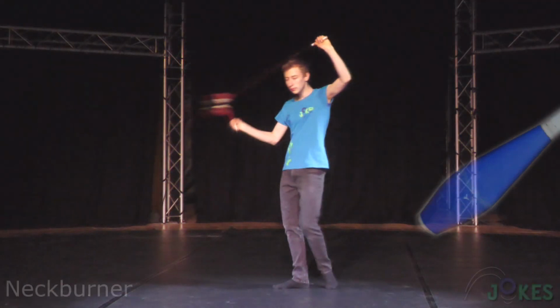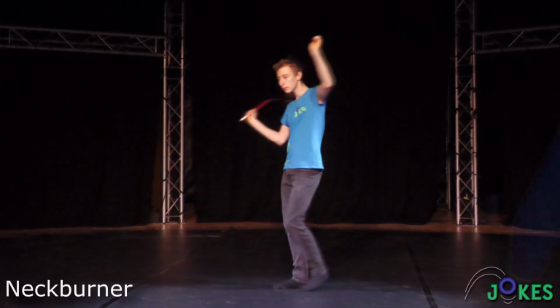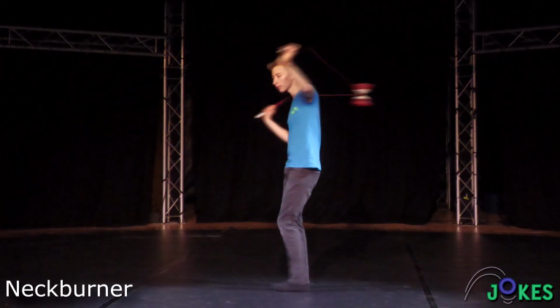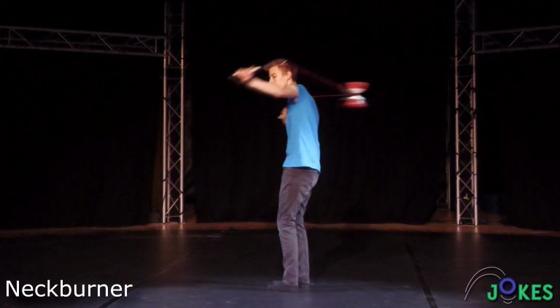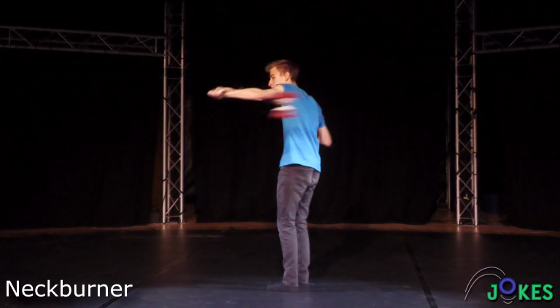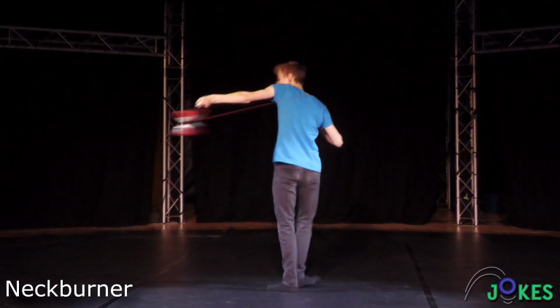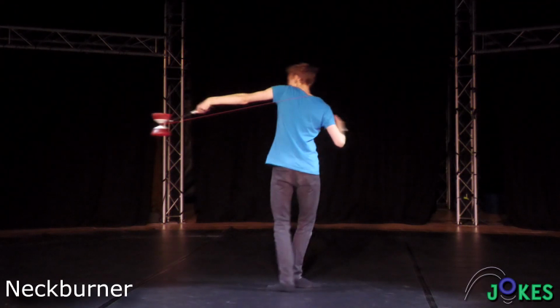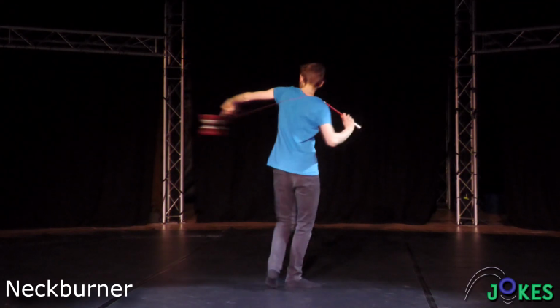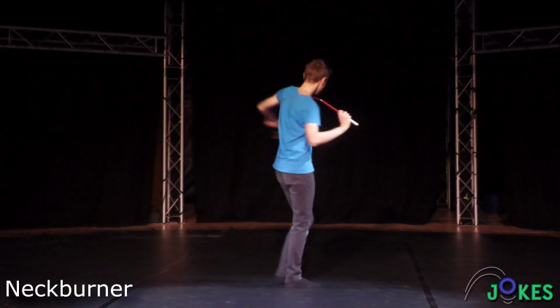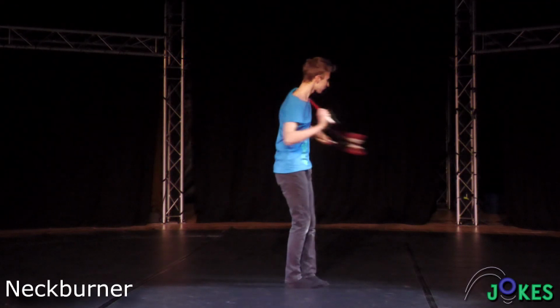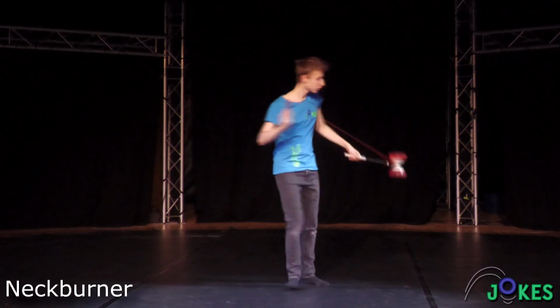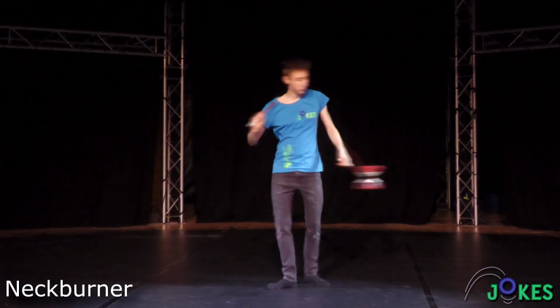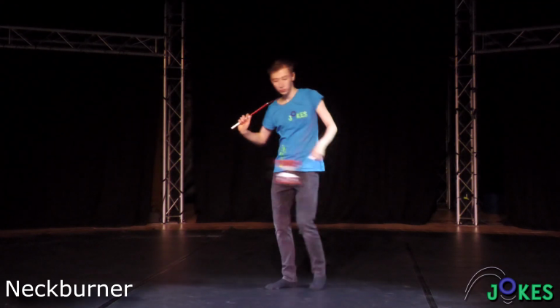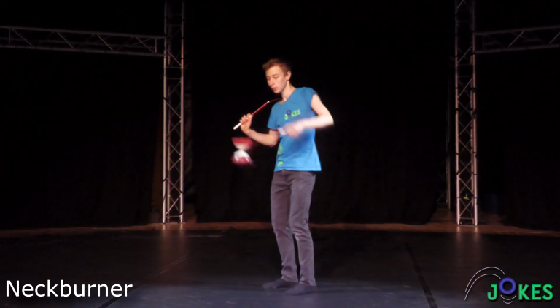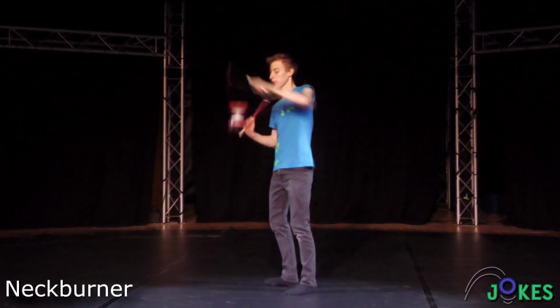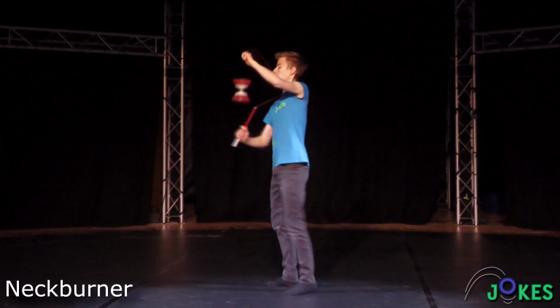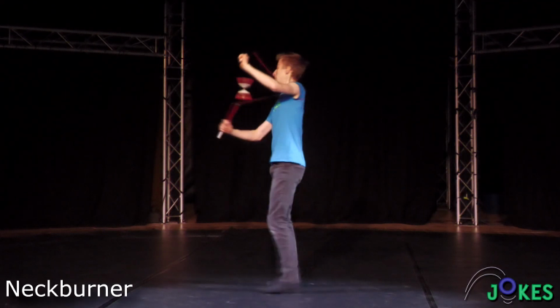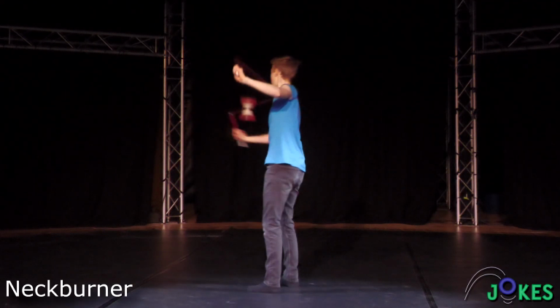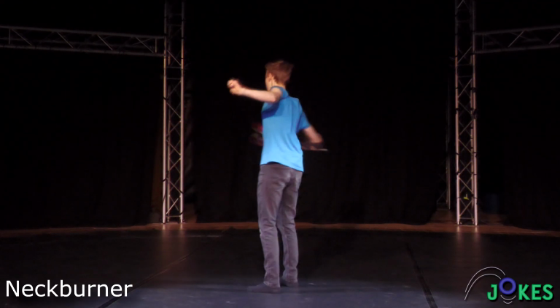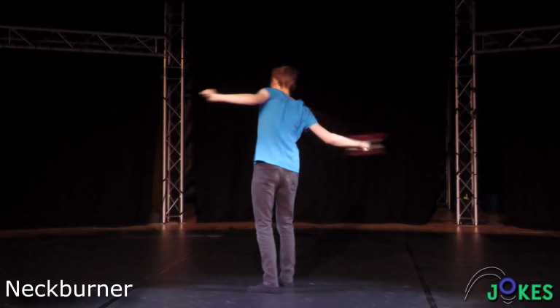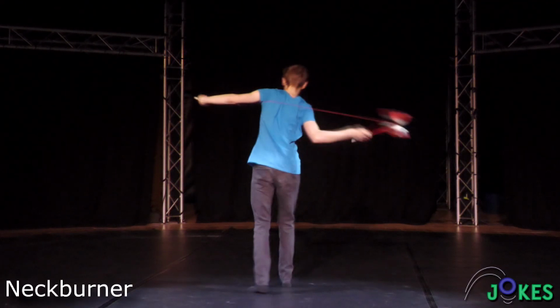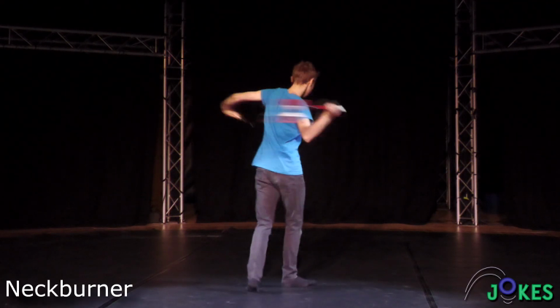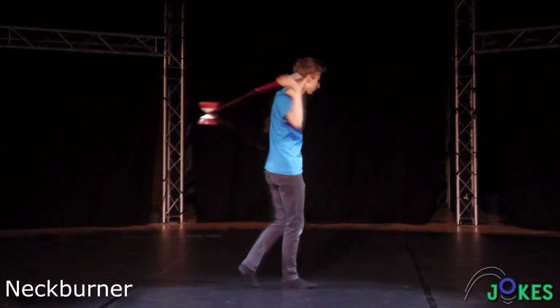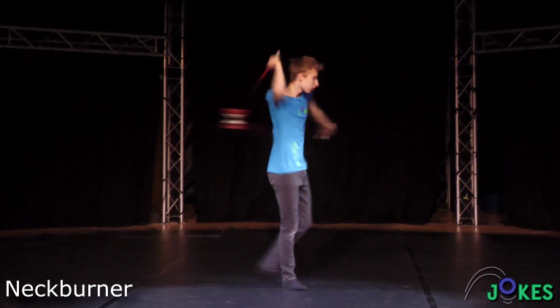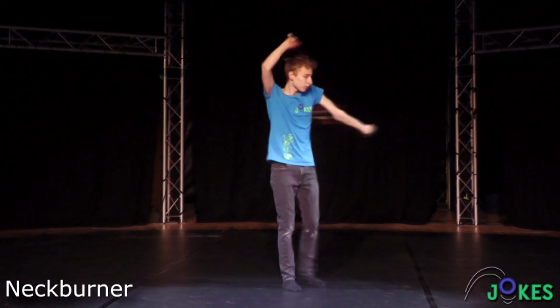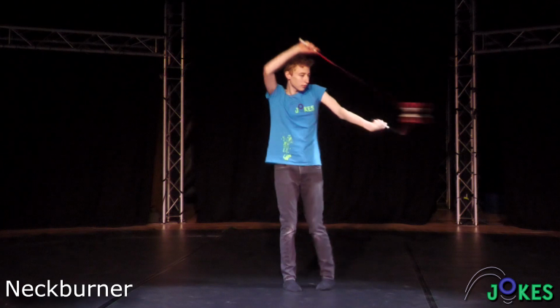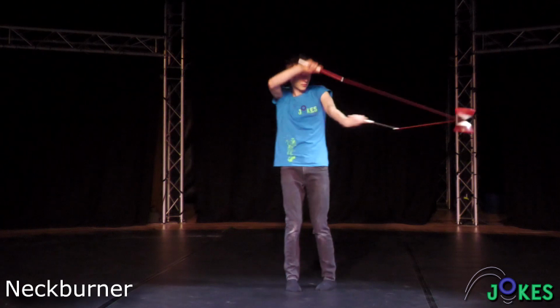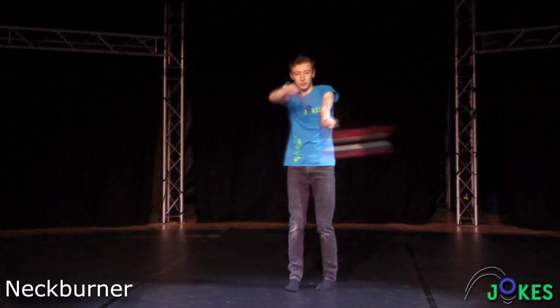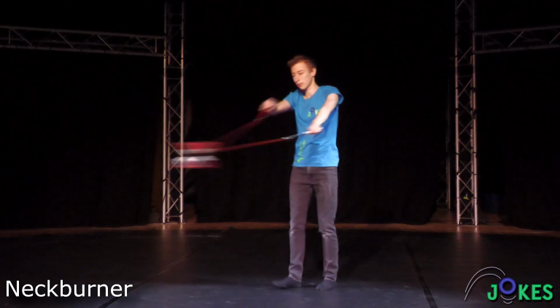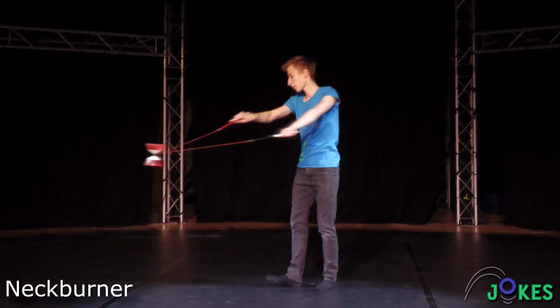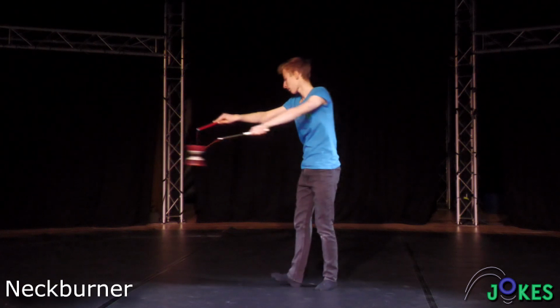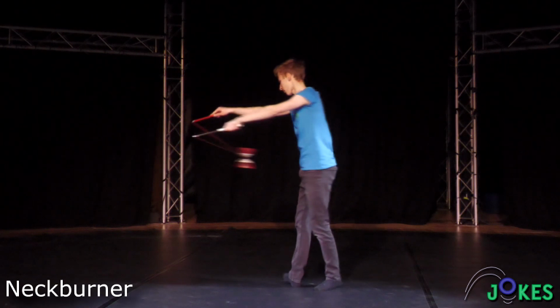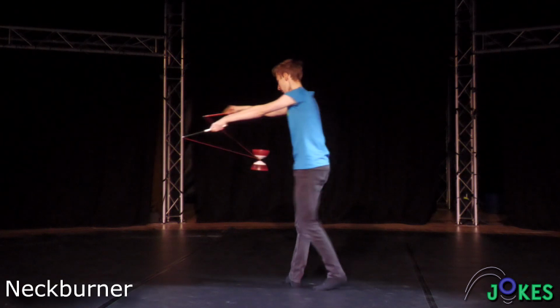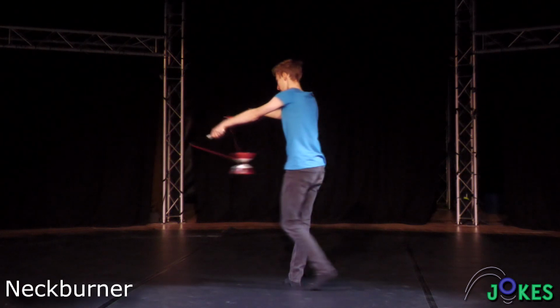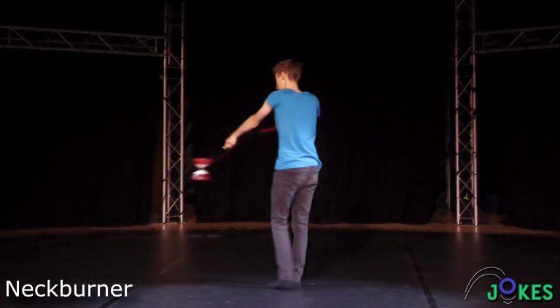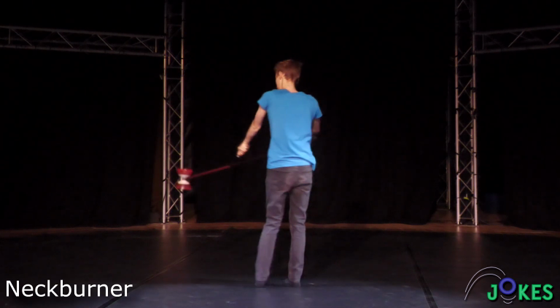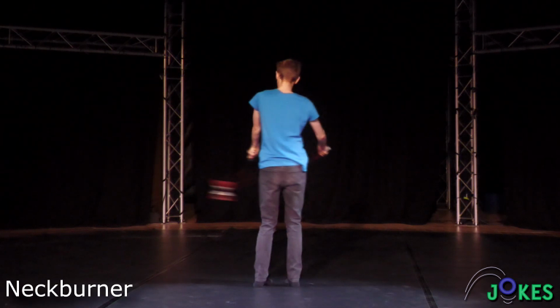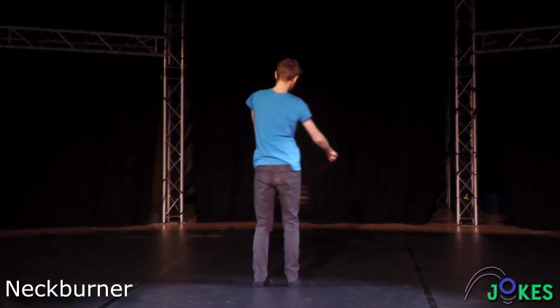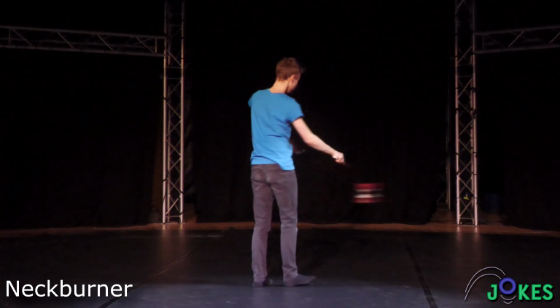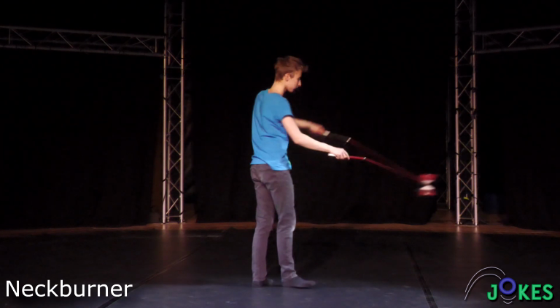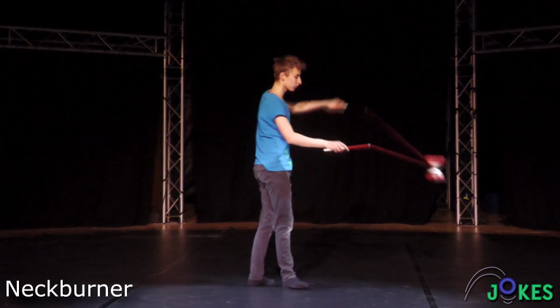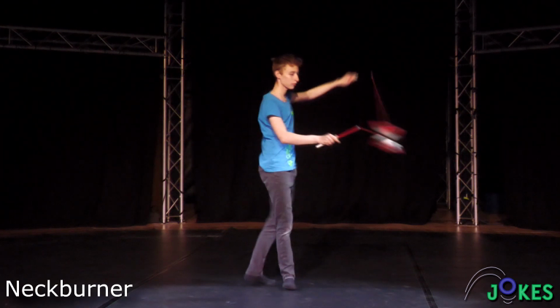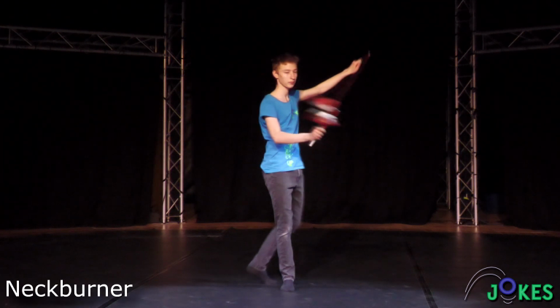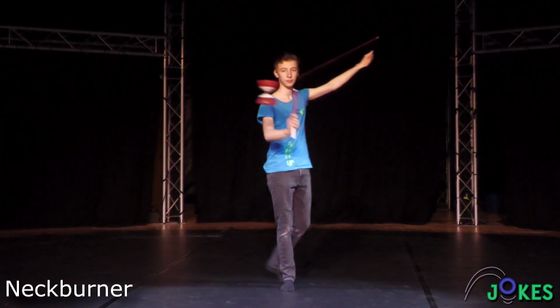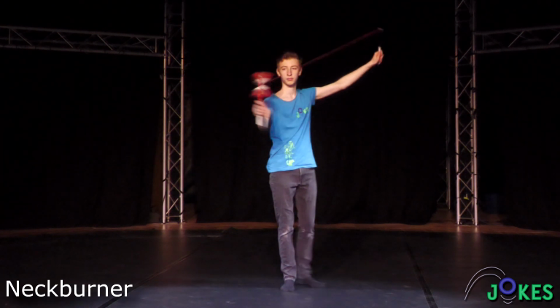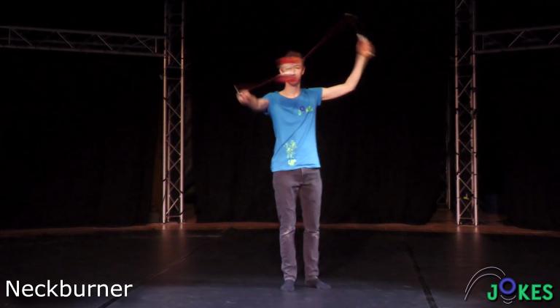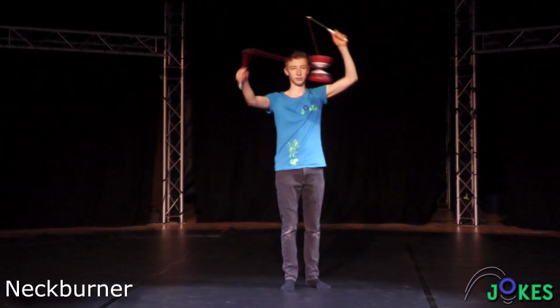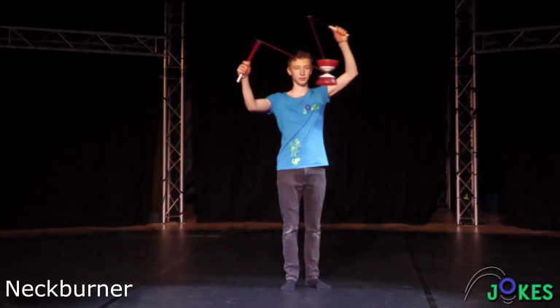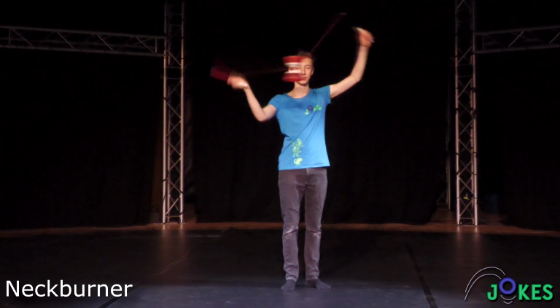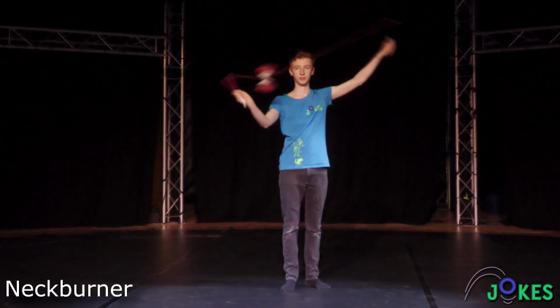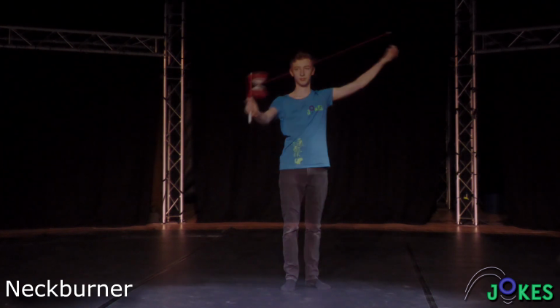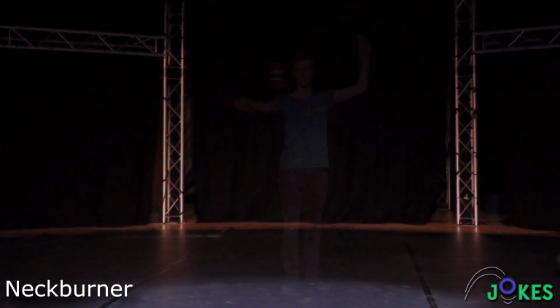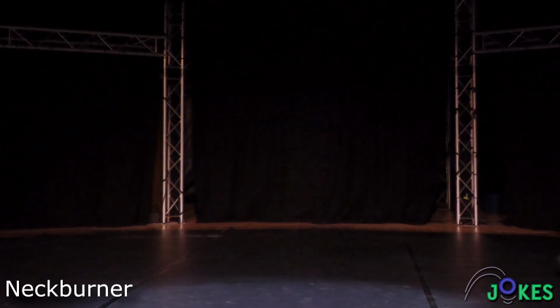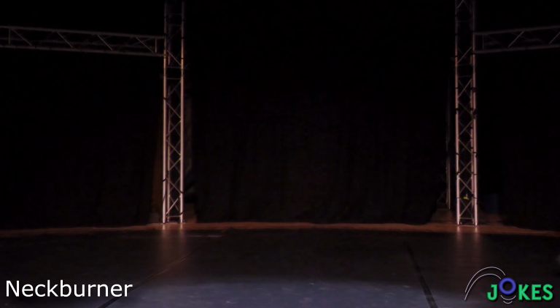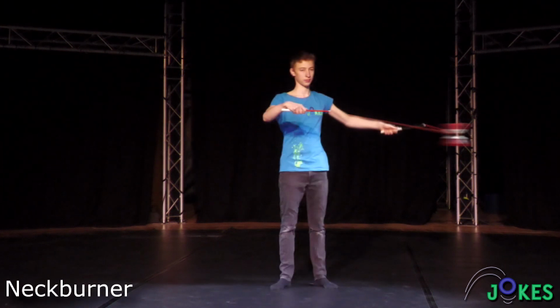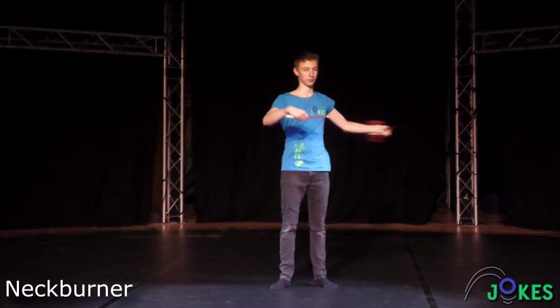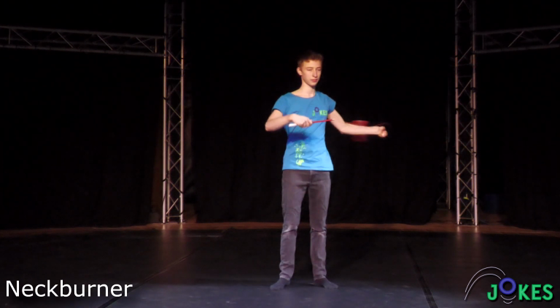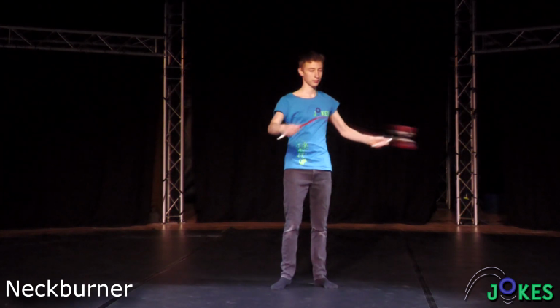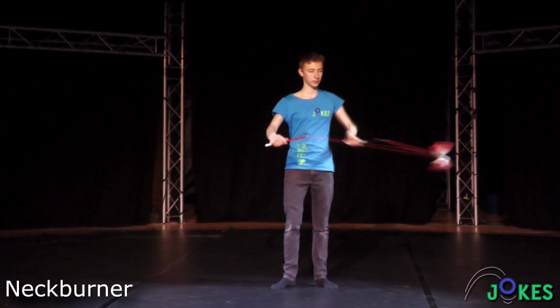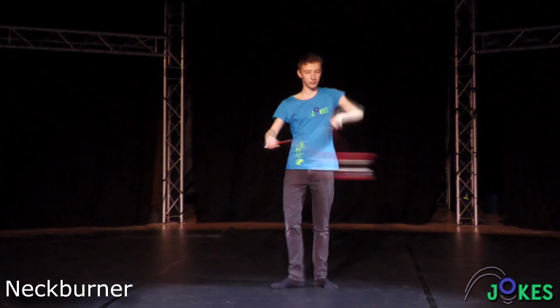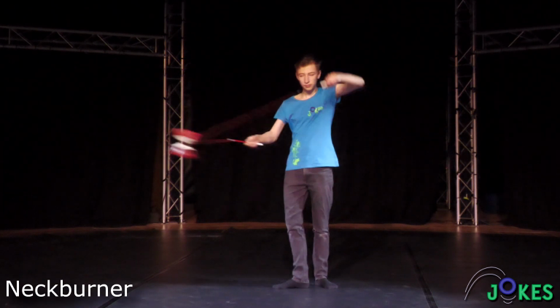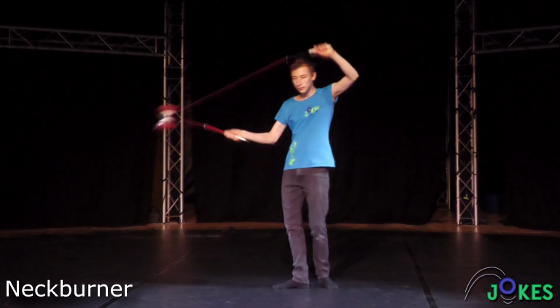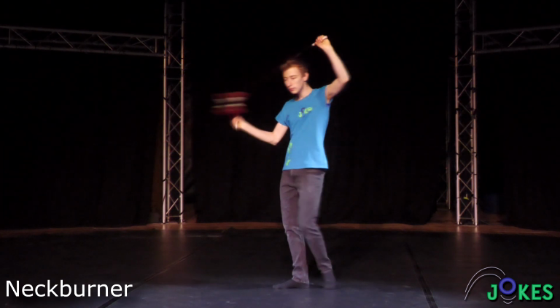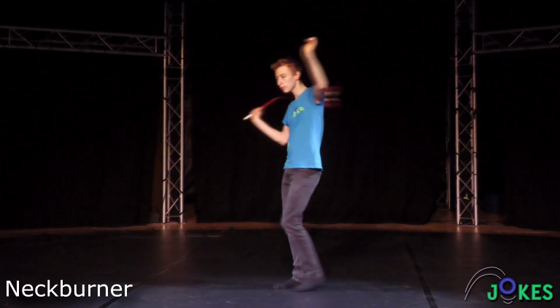The neck burner is a simple, fancy throwing trick that makes a good start for body combos, but can put some stress on your neck.